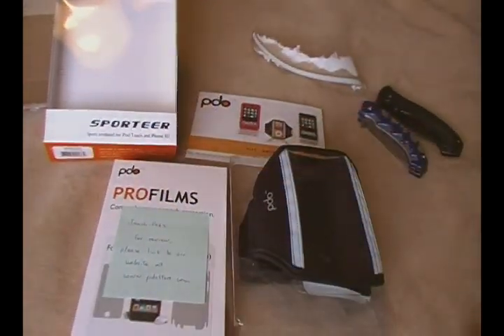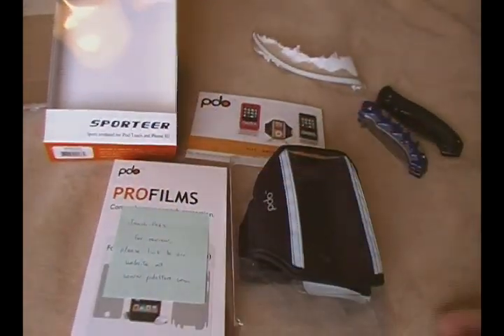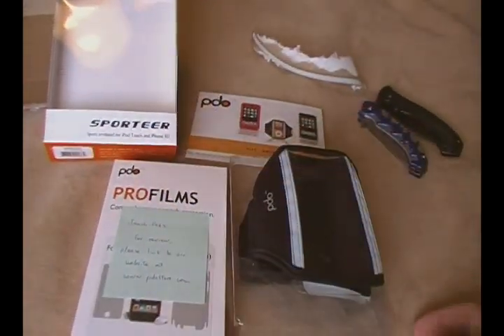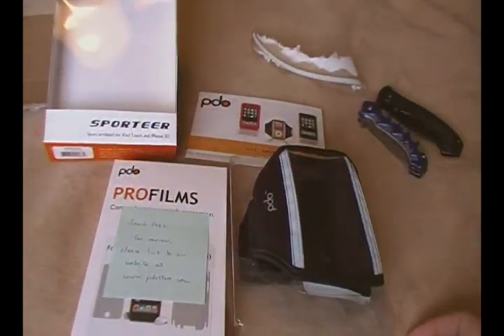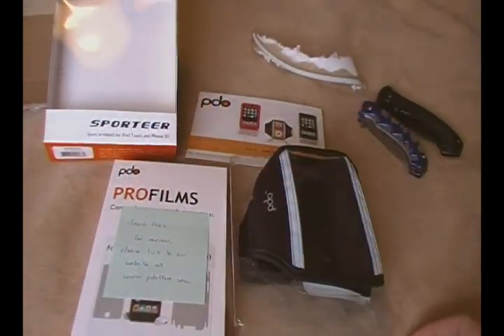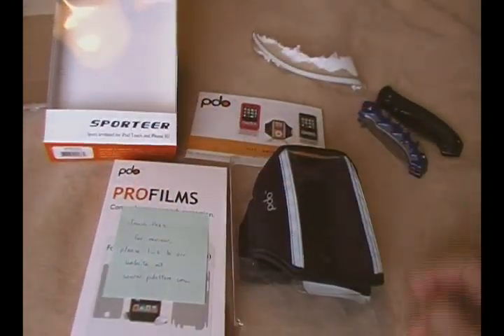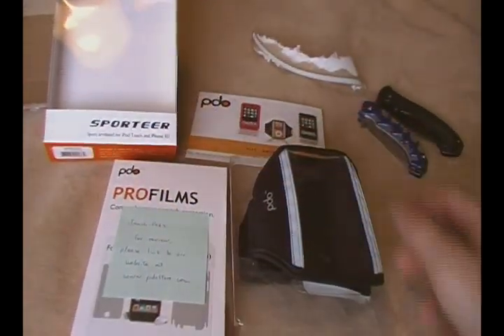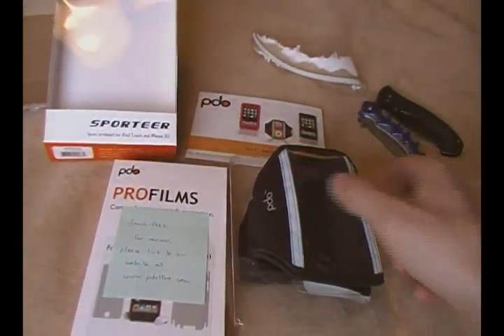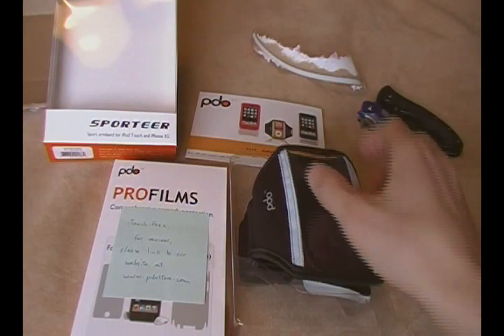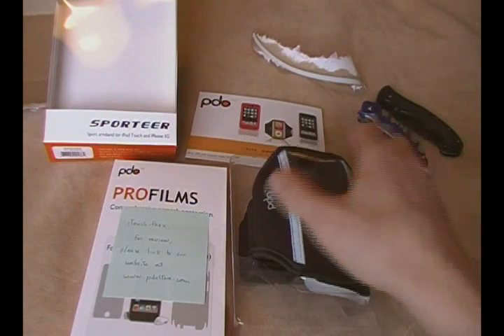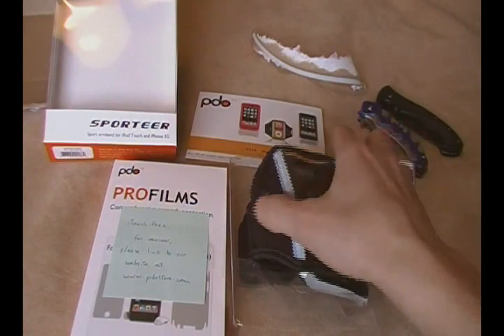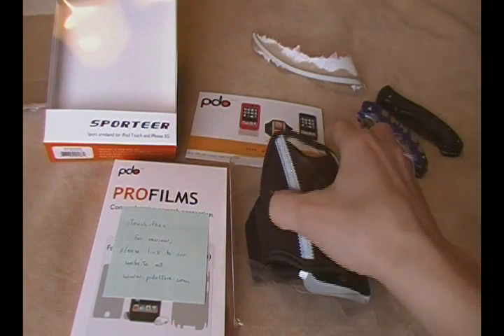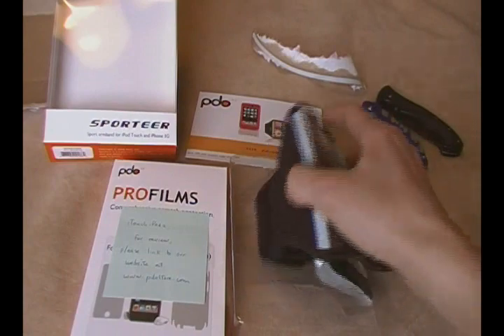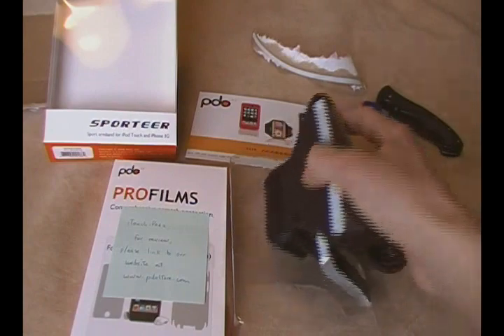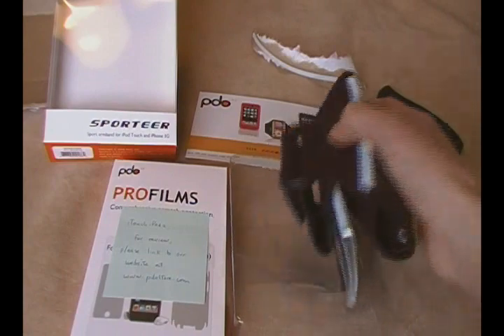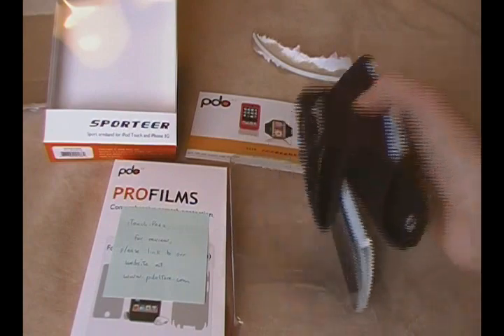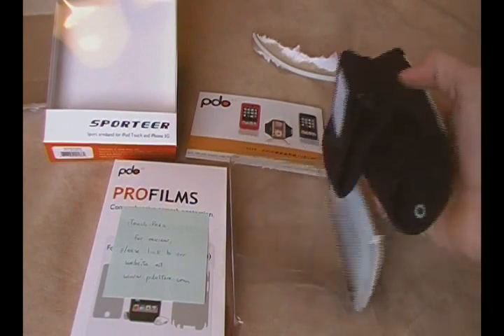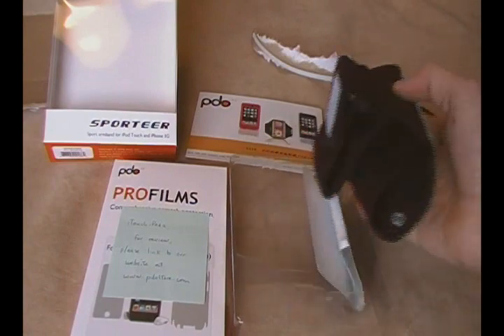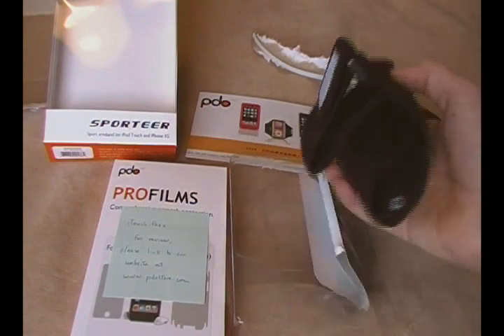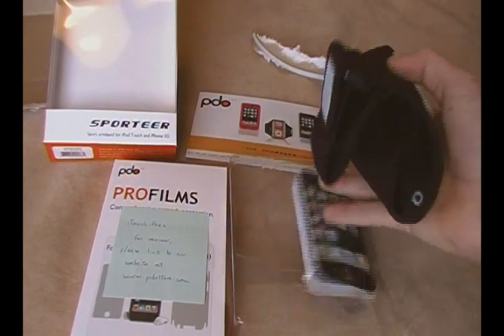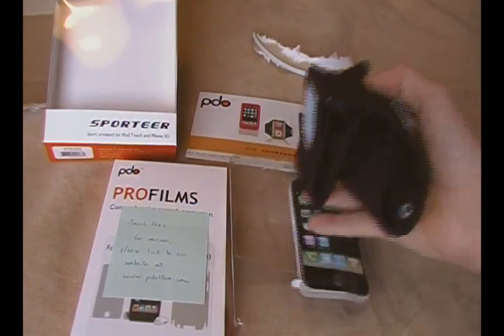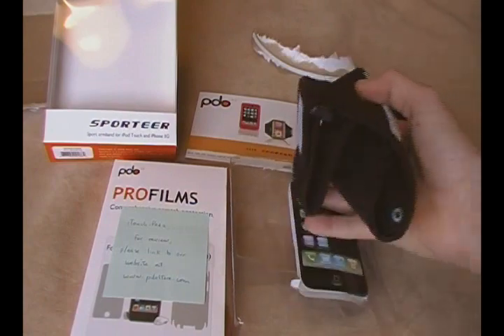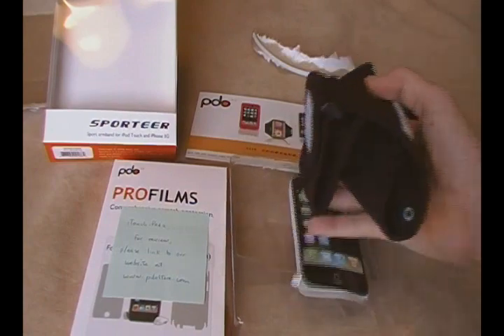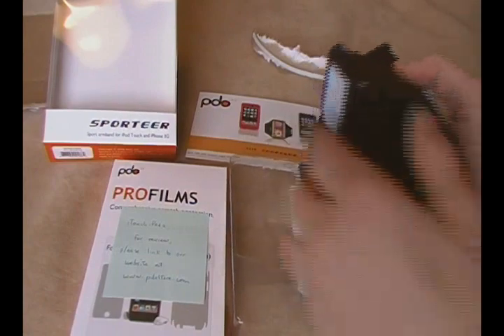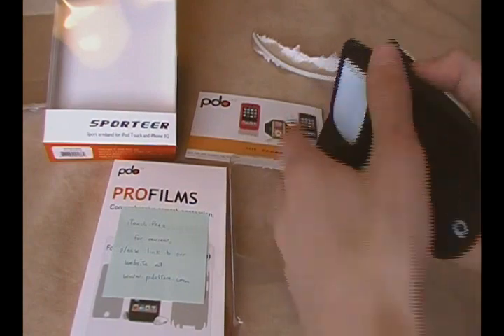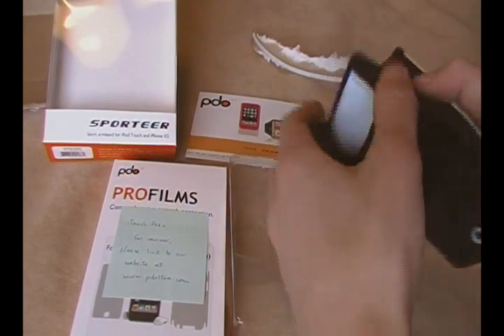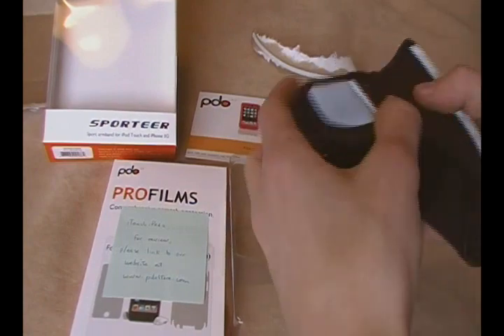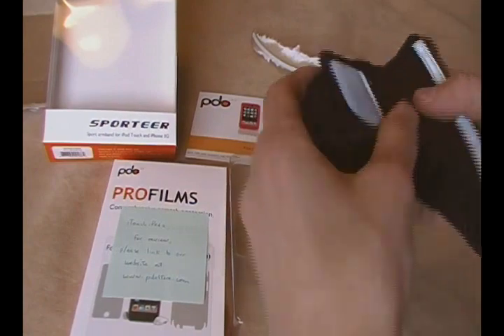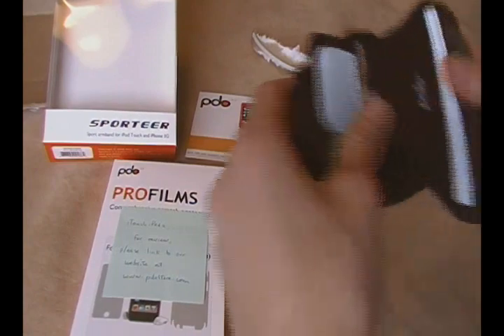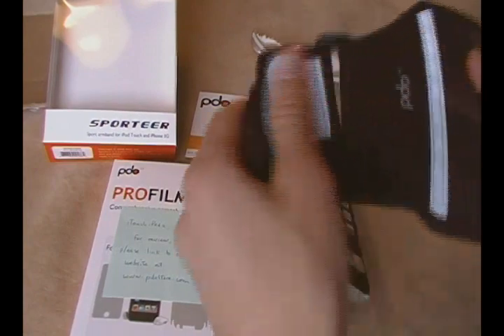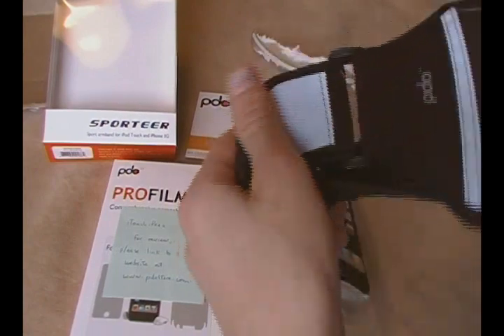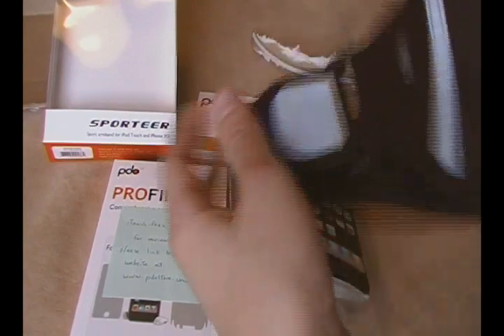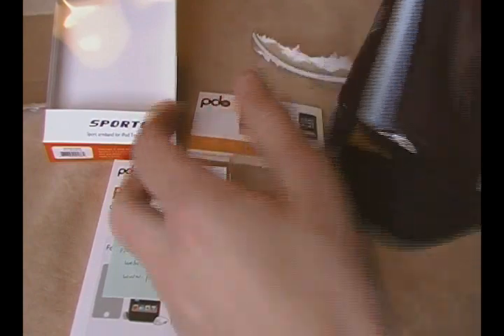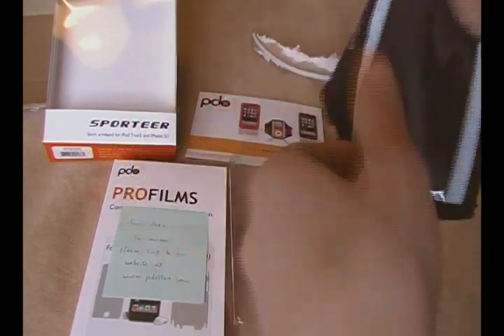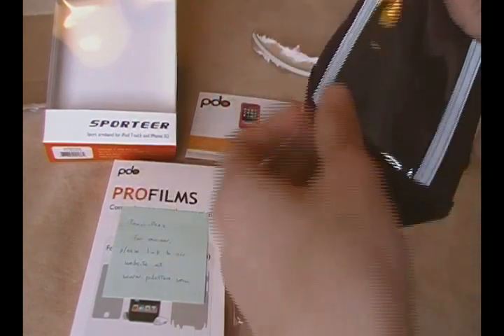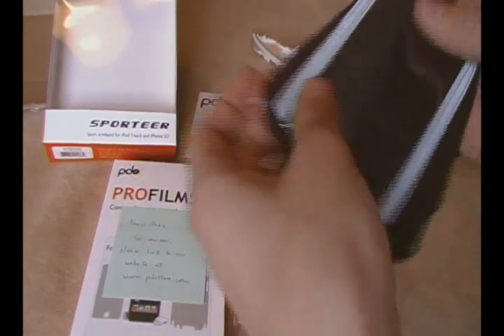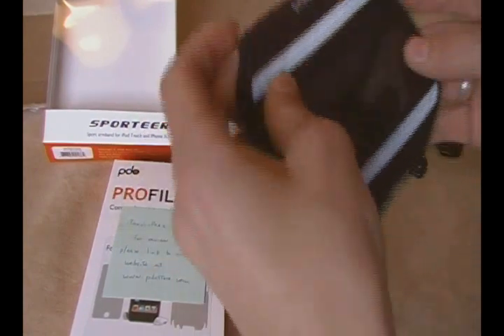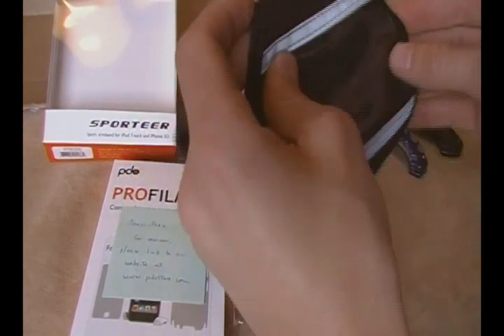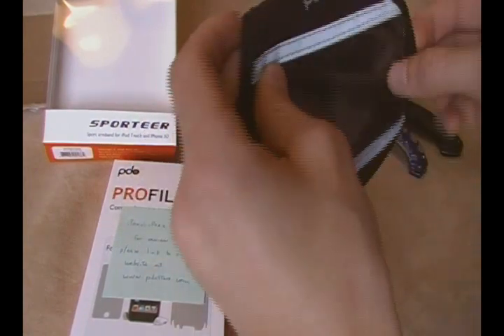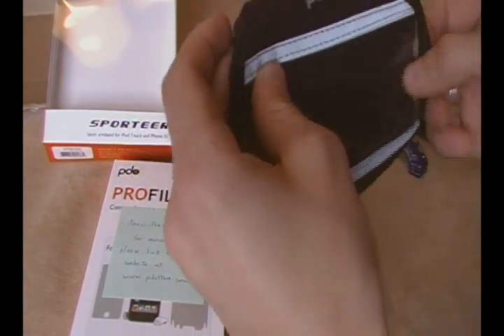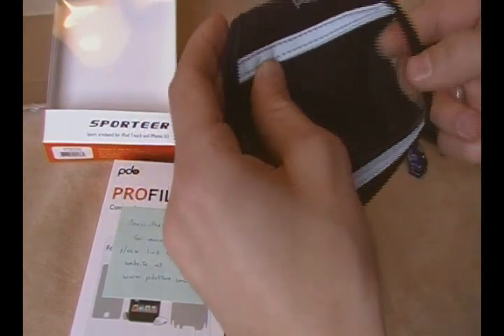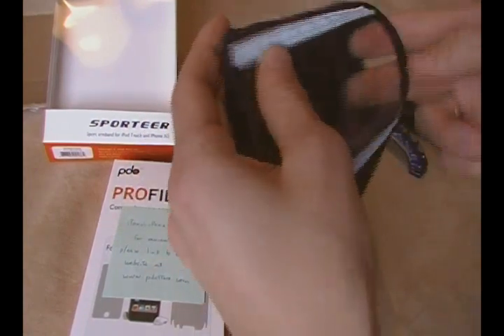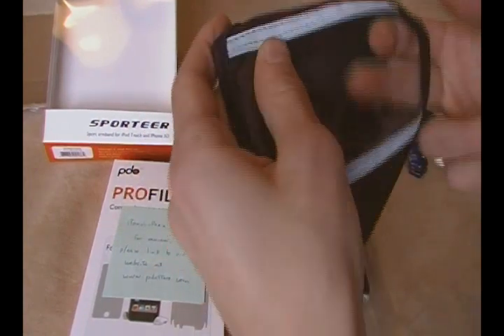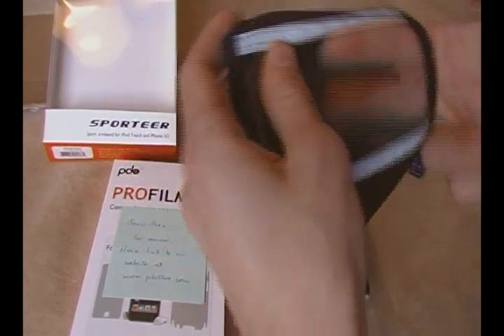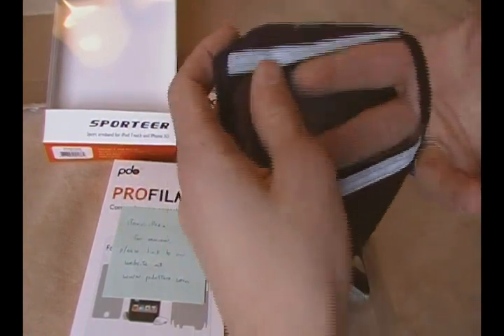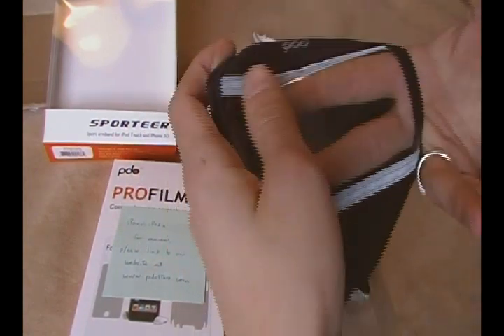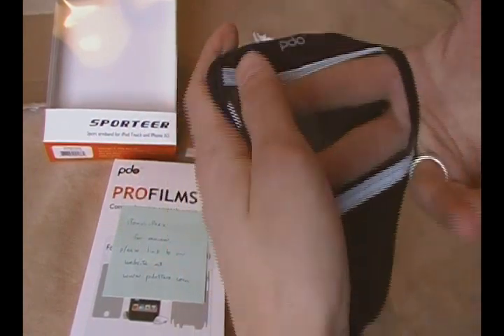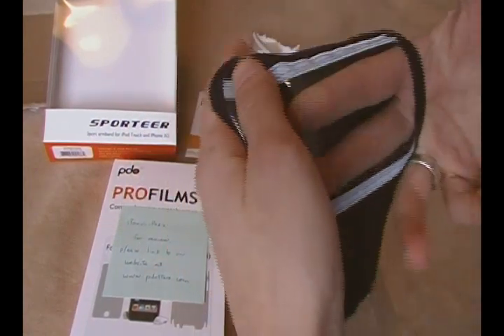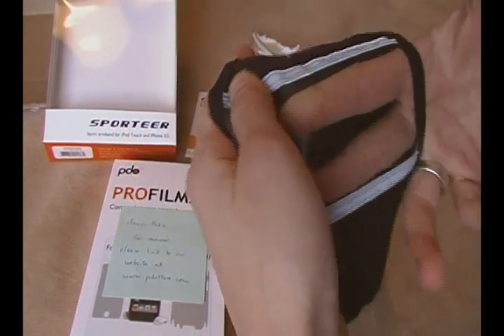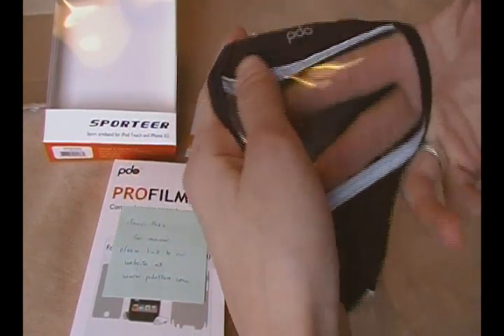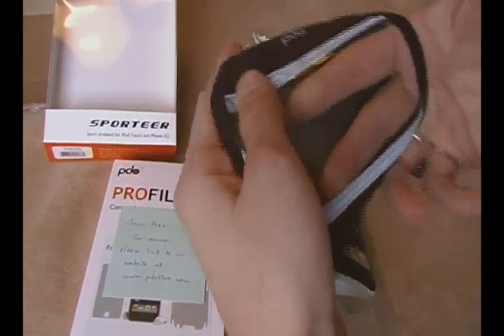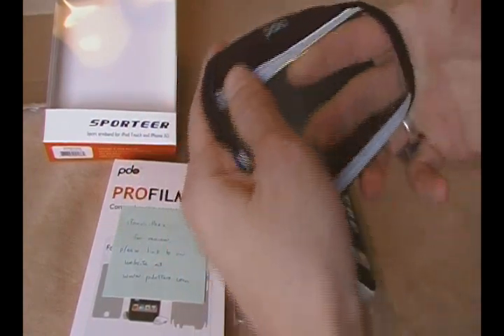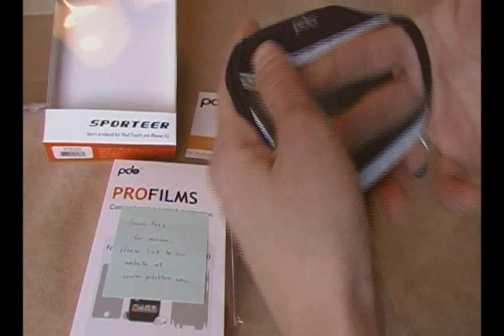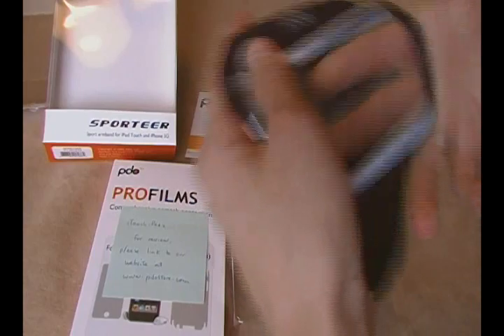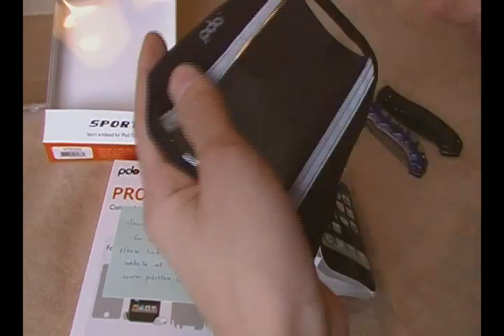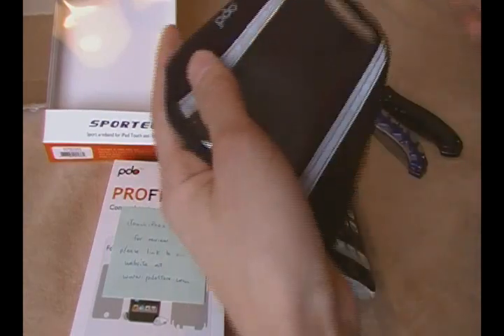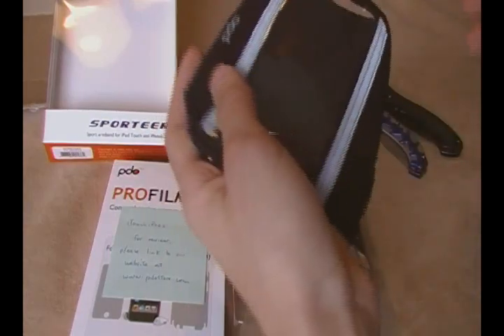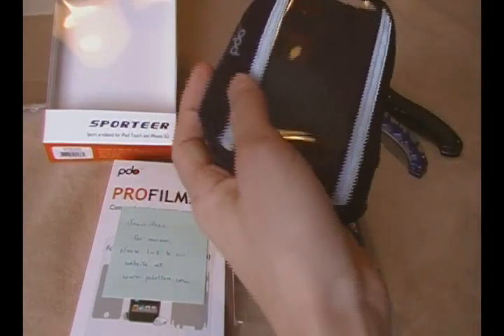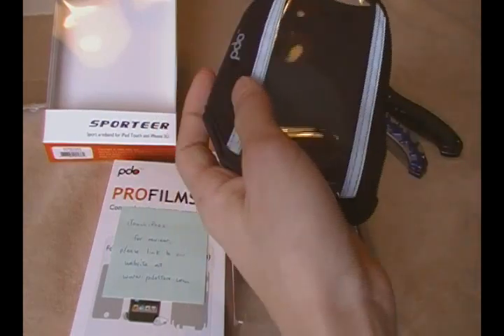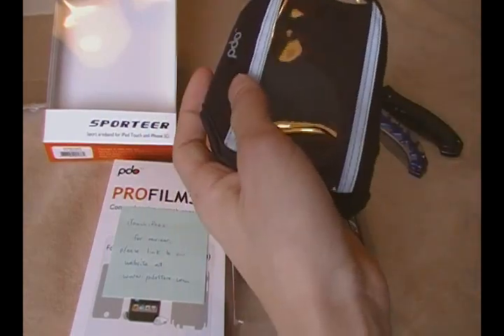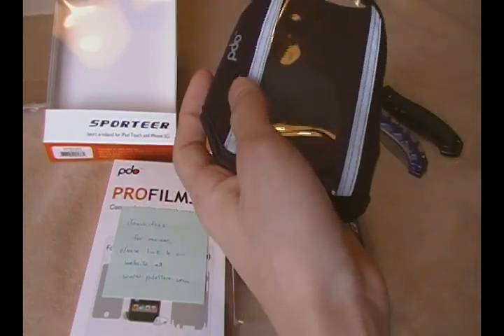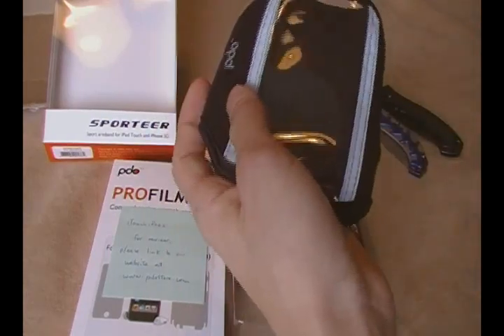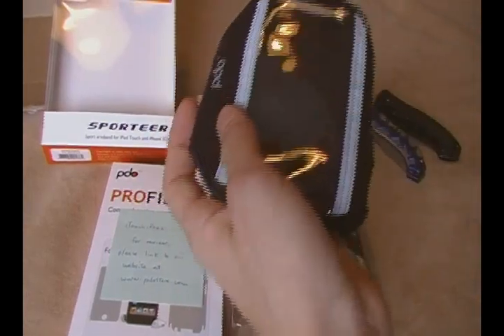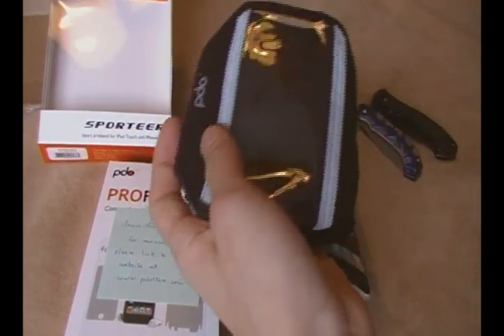Oh wait, I forgot something. You guys know what I forgot. Let me see here — oh, this feels really tight. That's what she said.